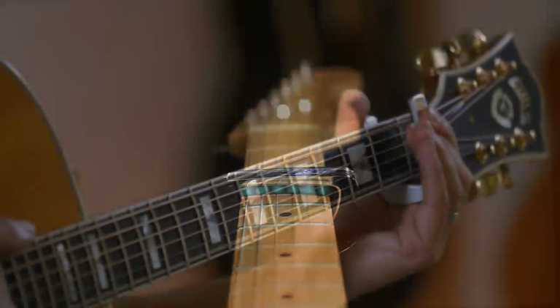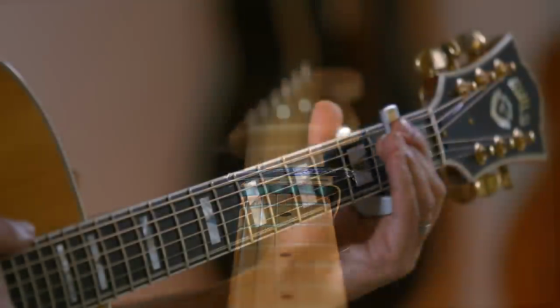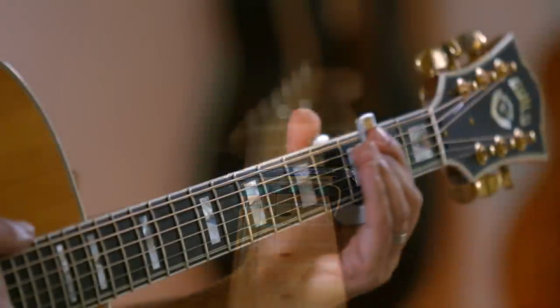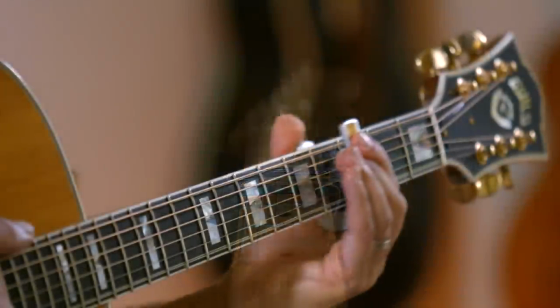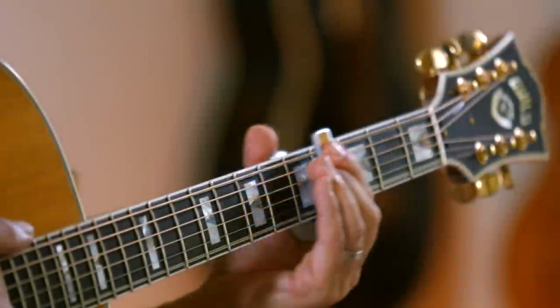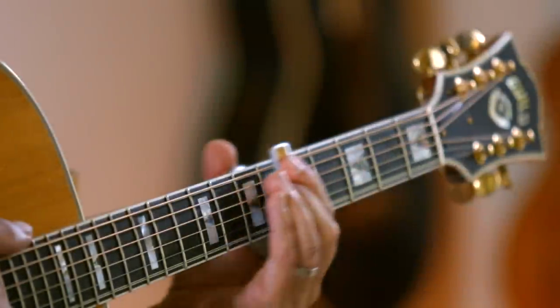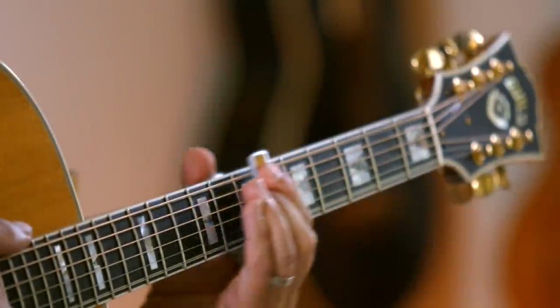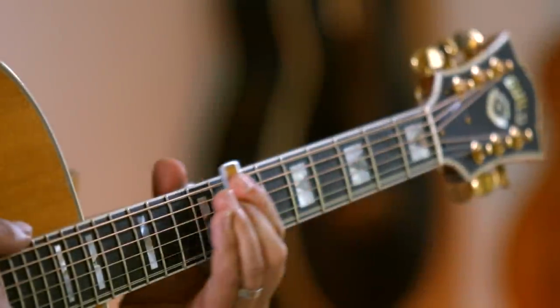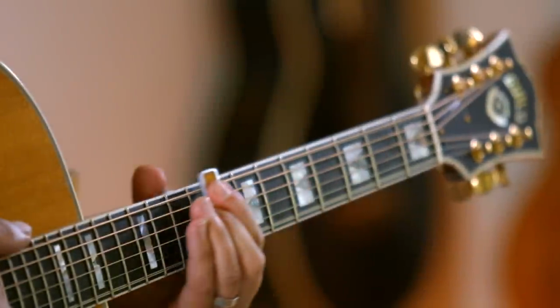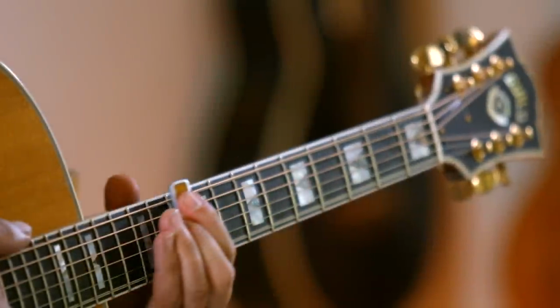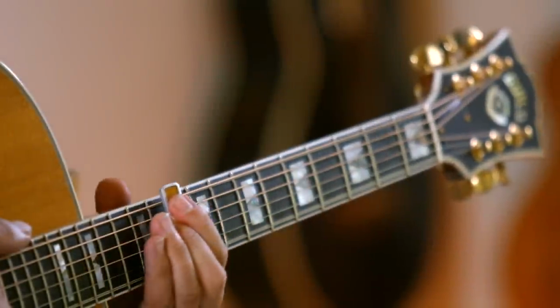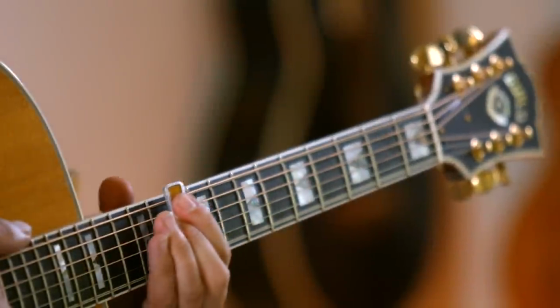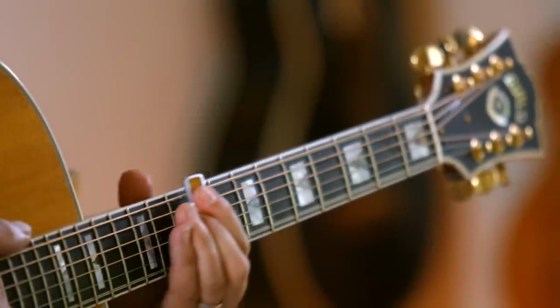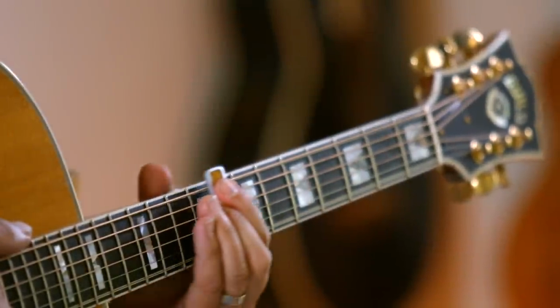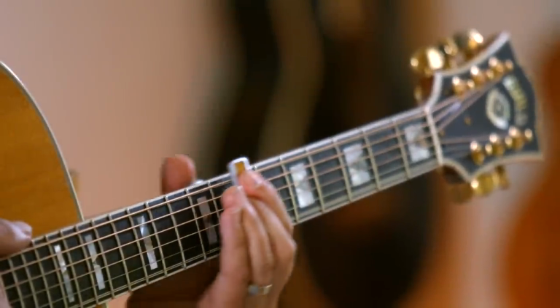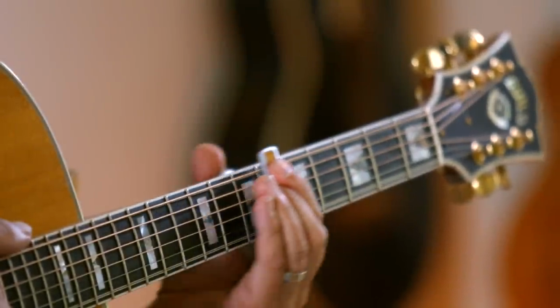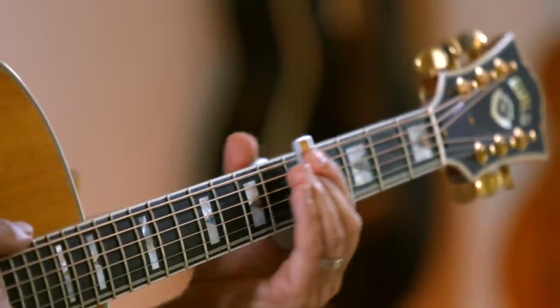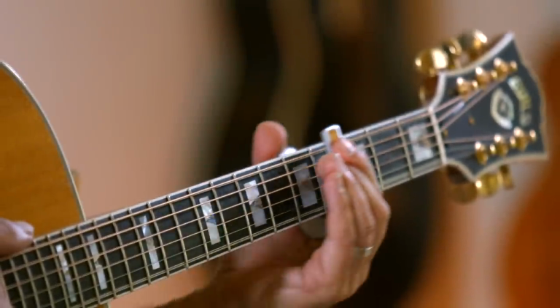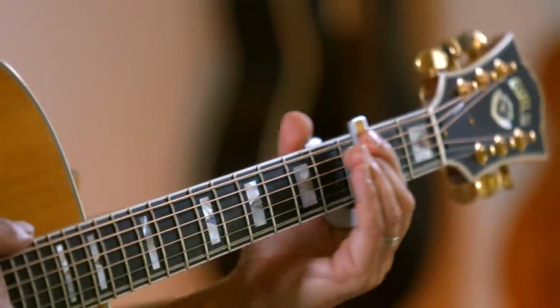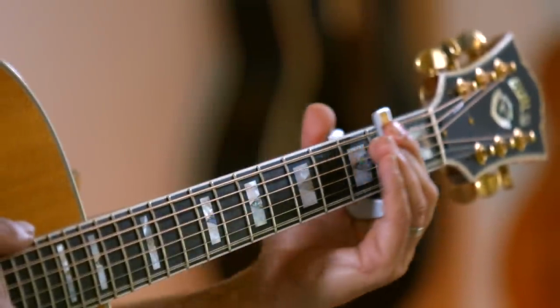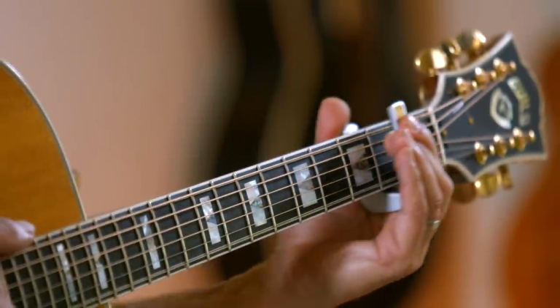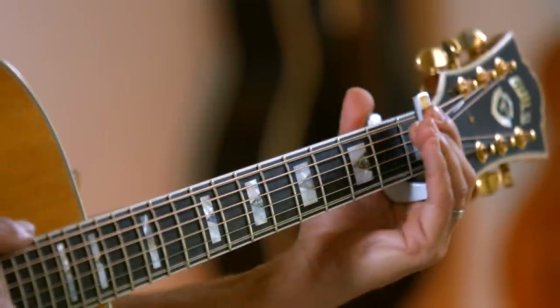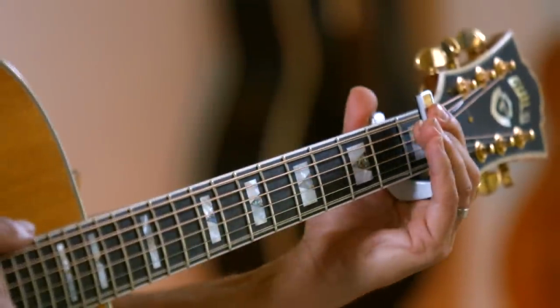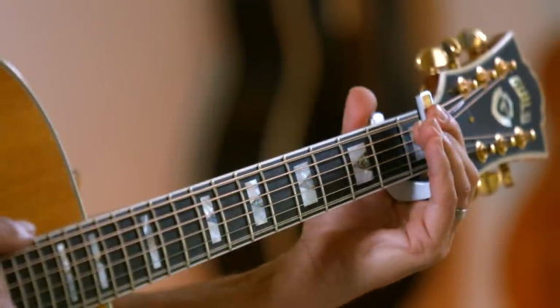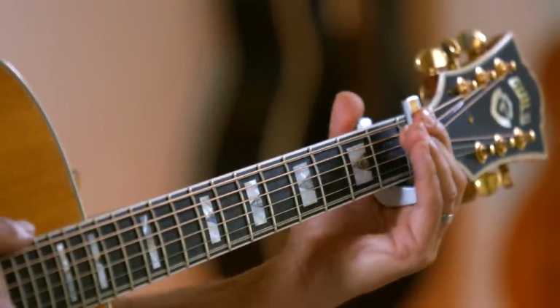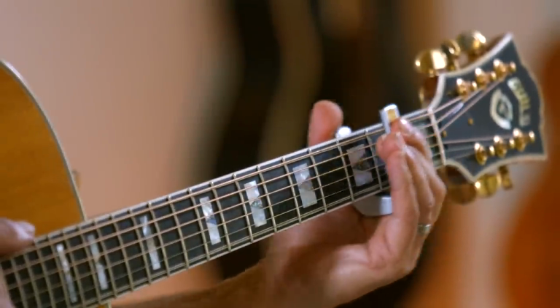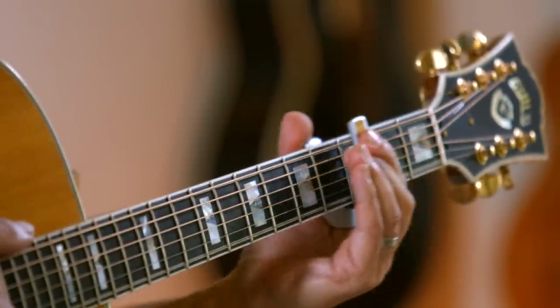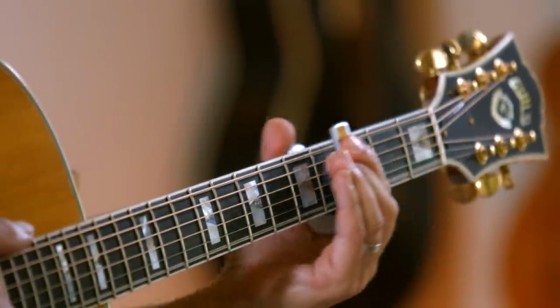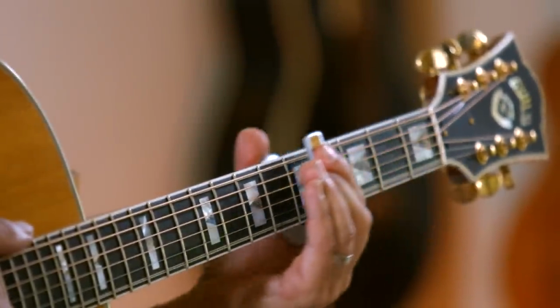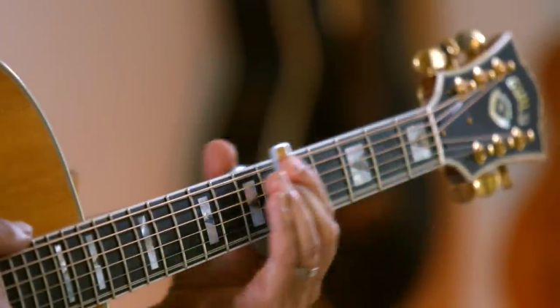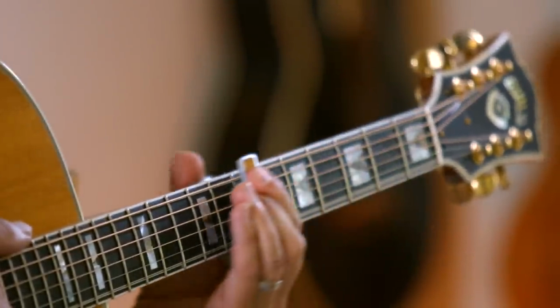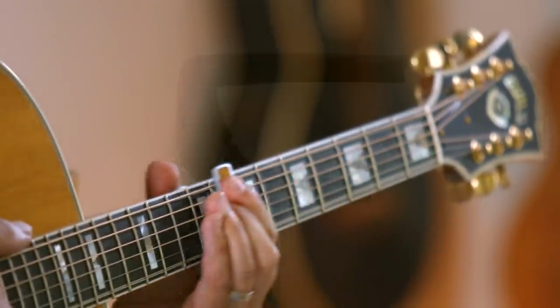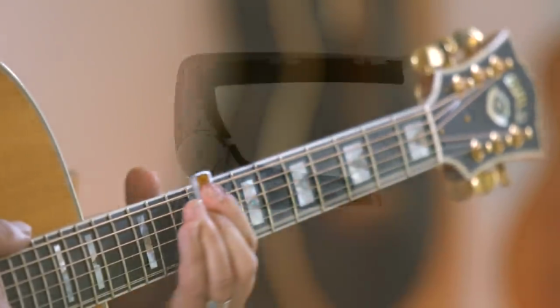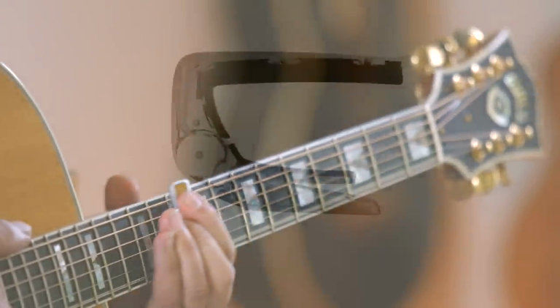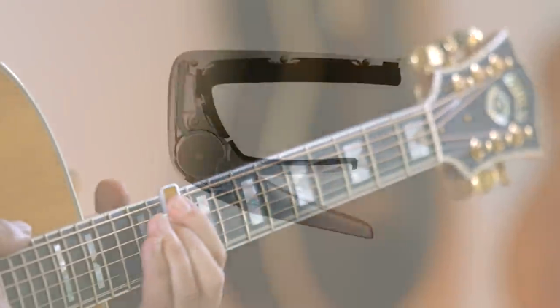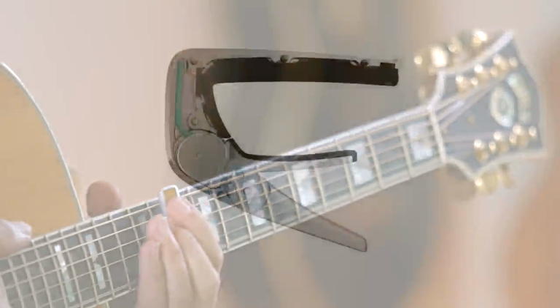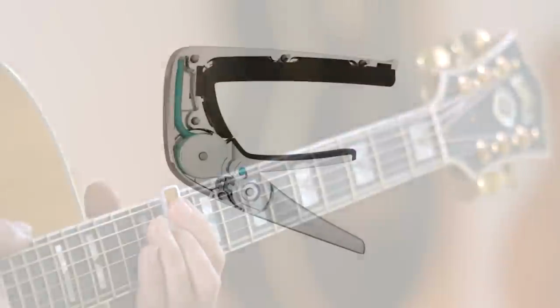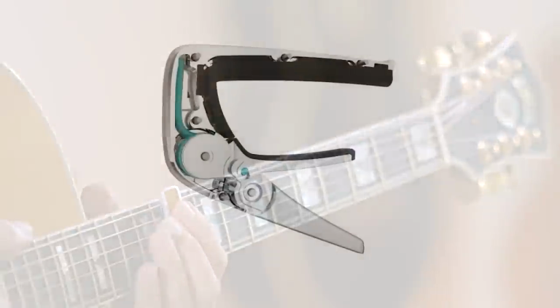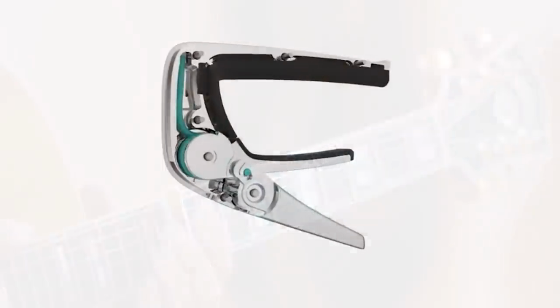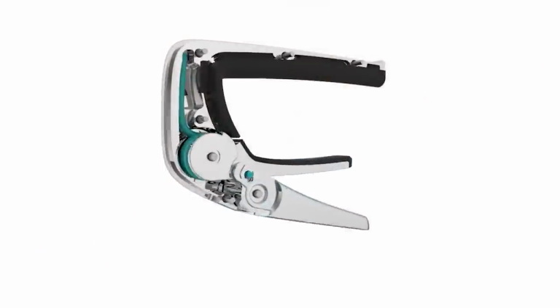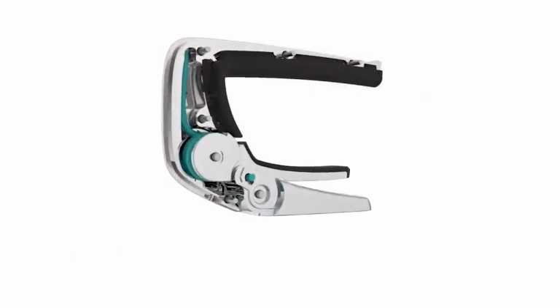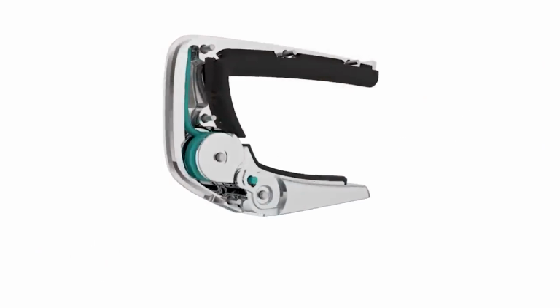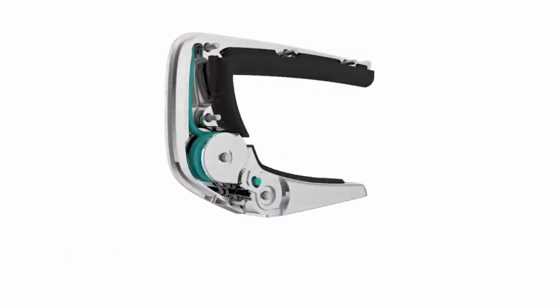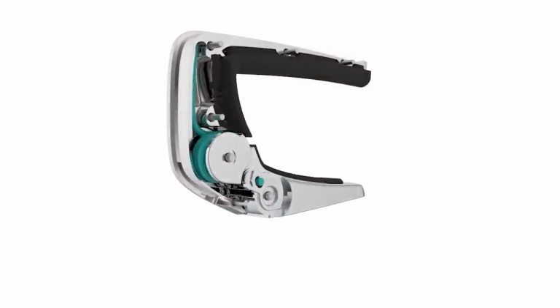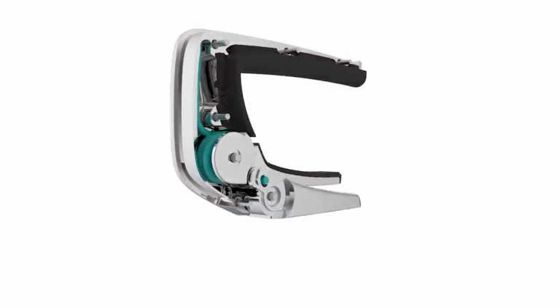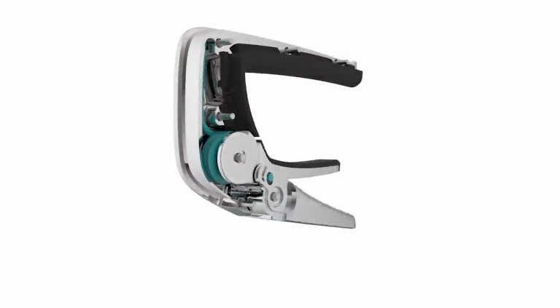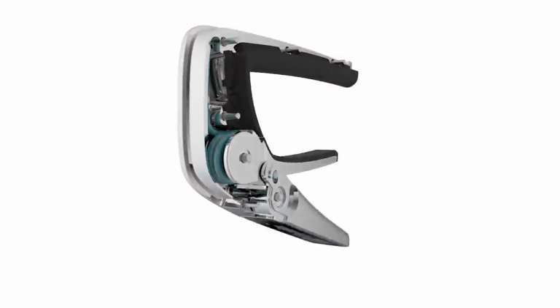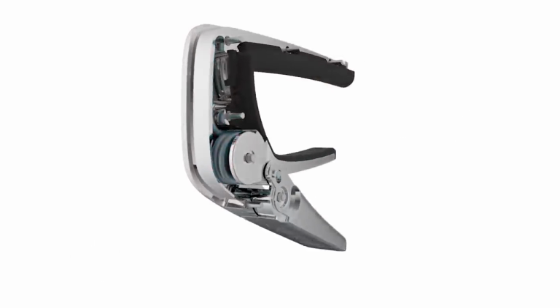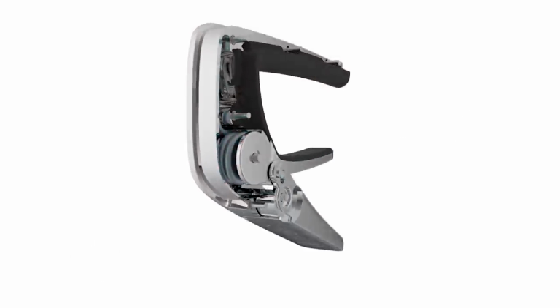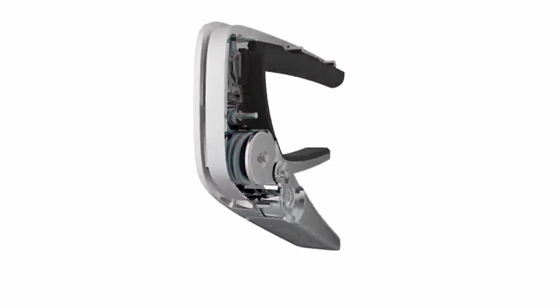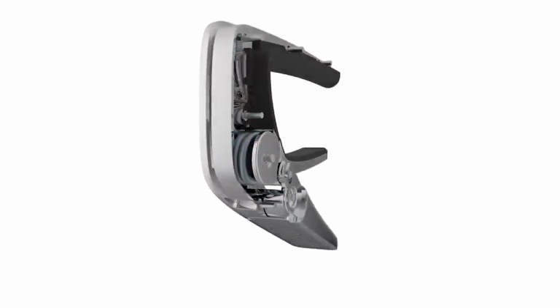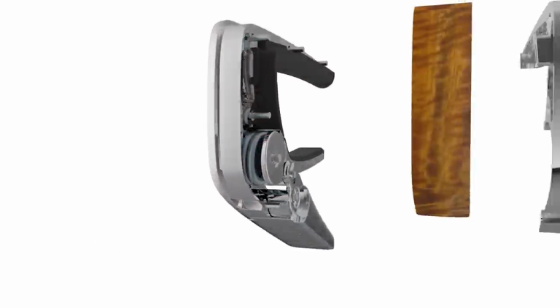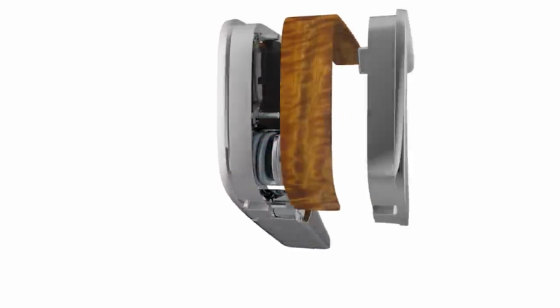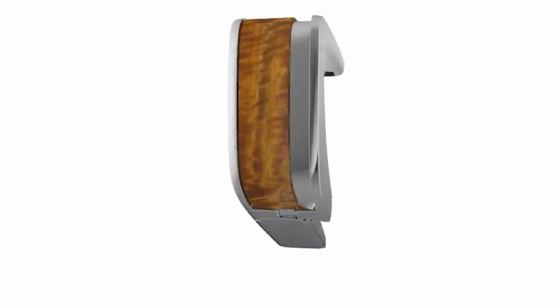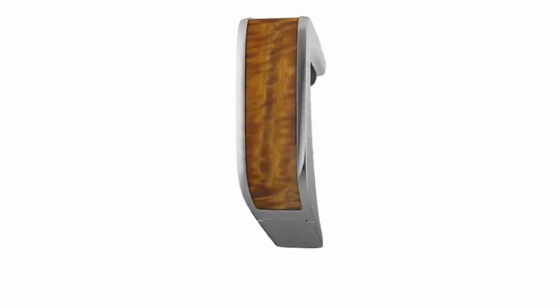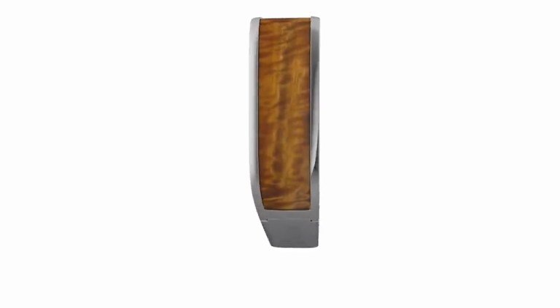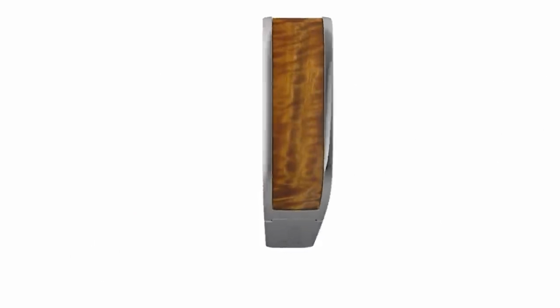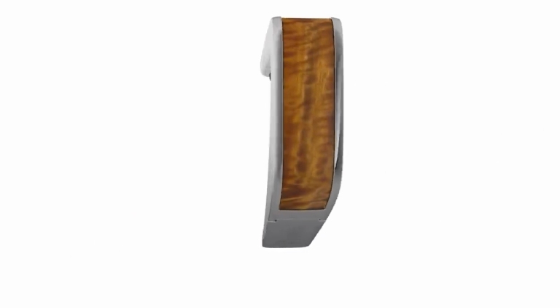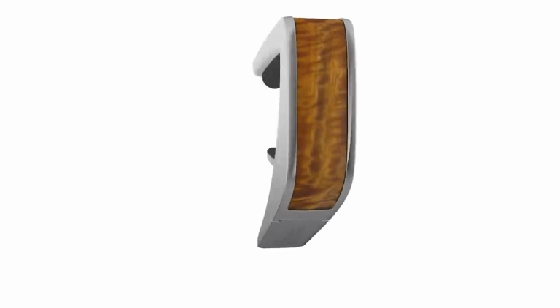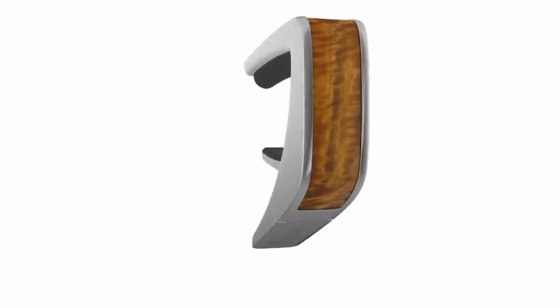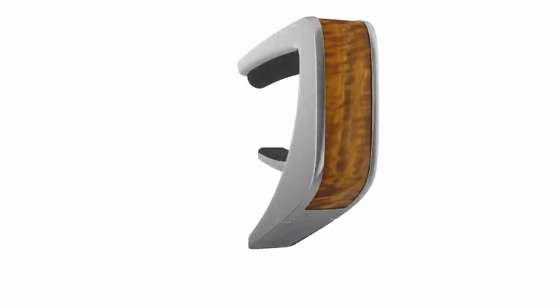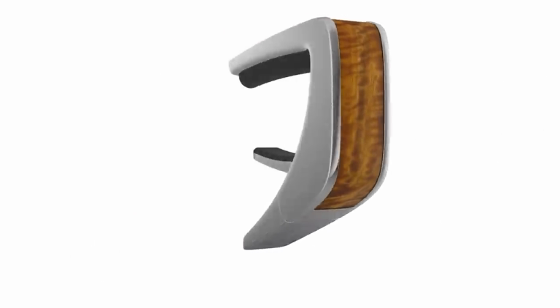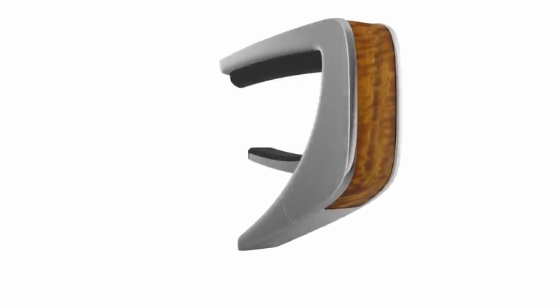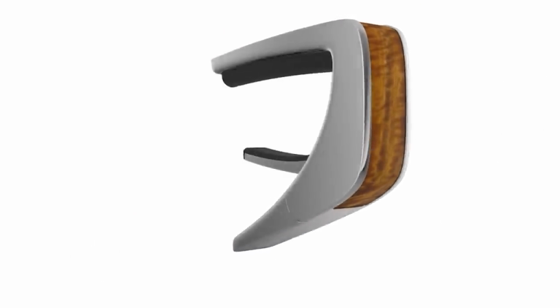Our sliding fret pads allow you to move the capo up and down the neck with ease, all while eliminating fret buzz and creating a richer tone than ever before.